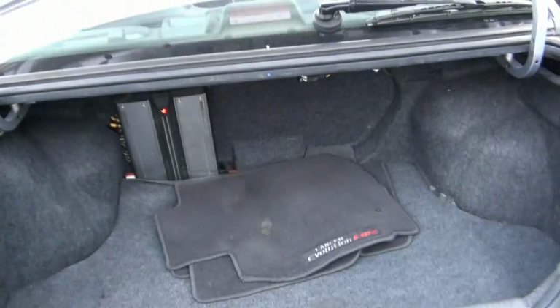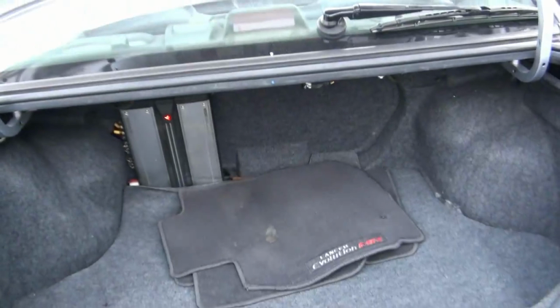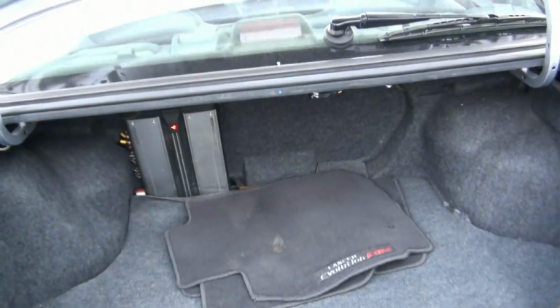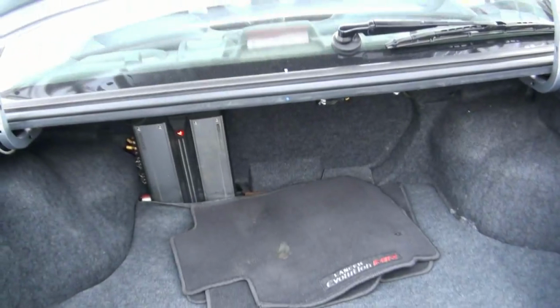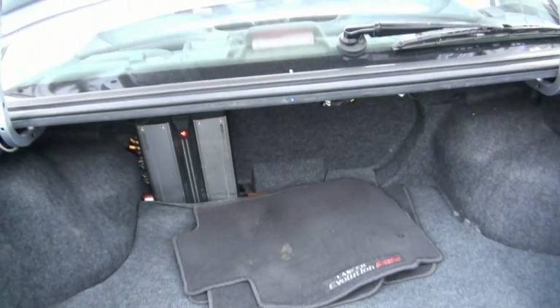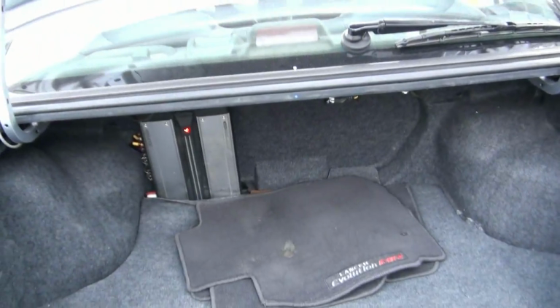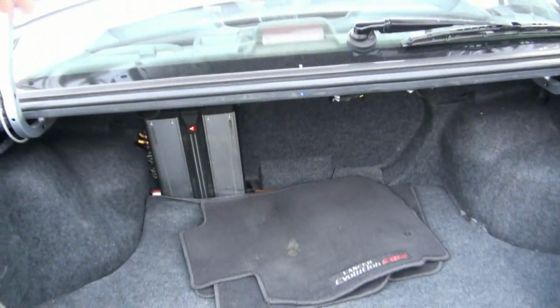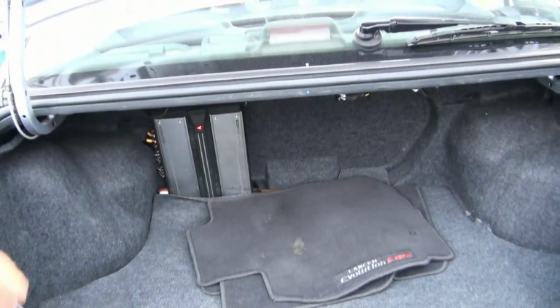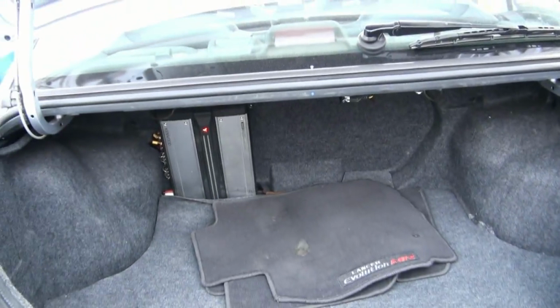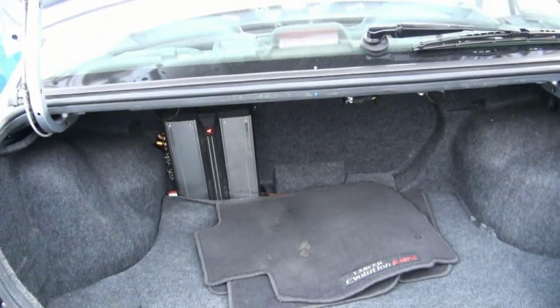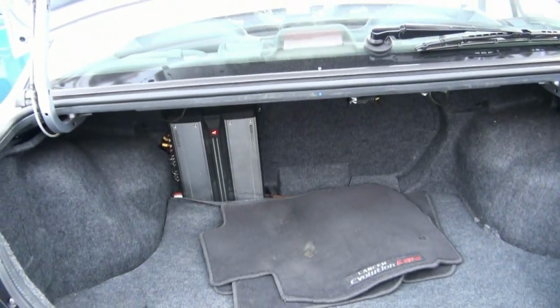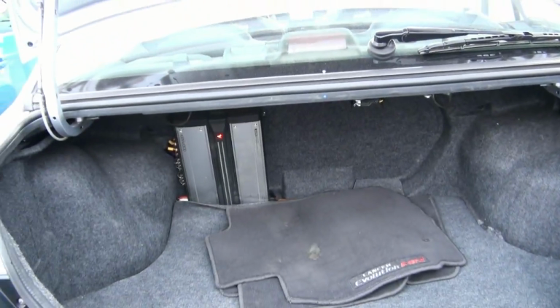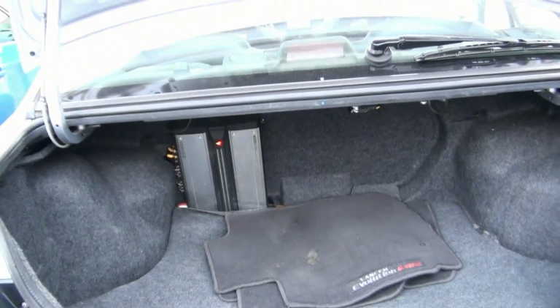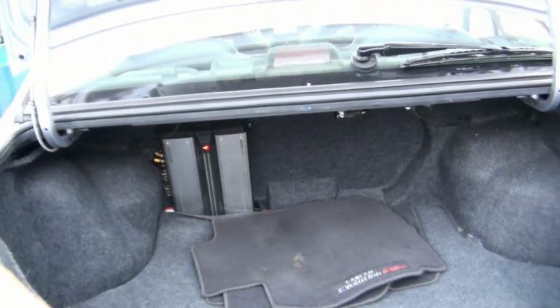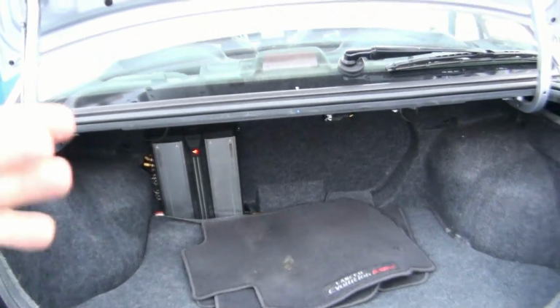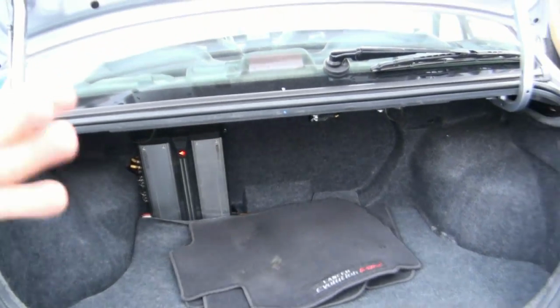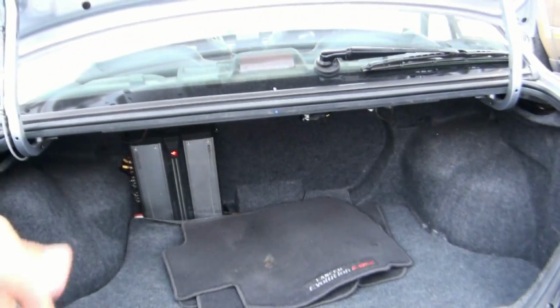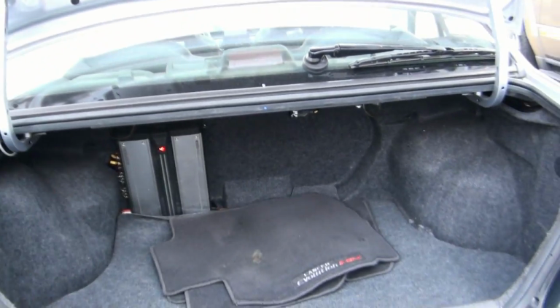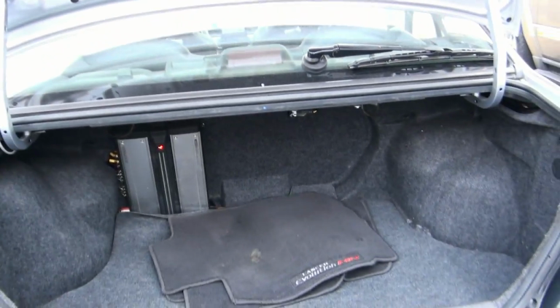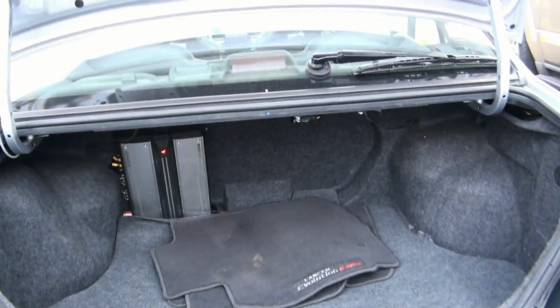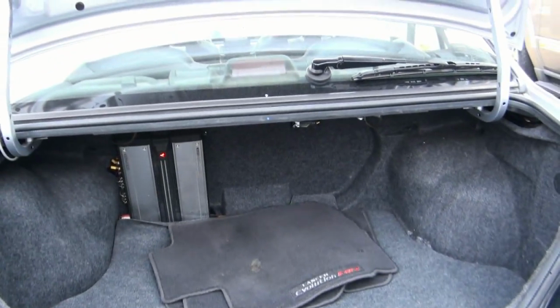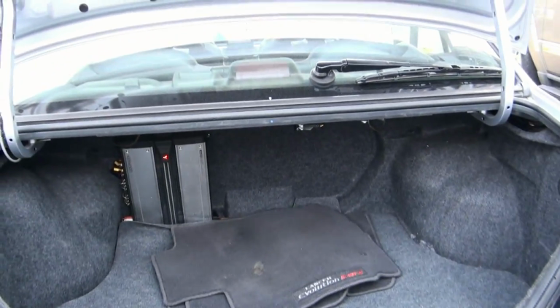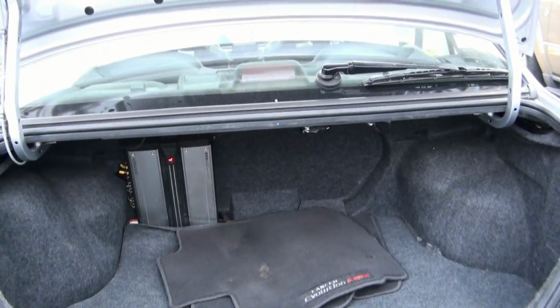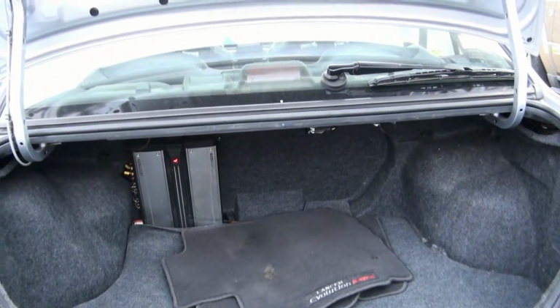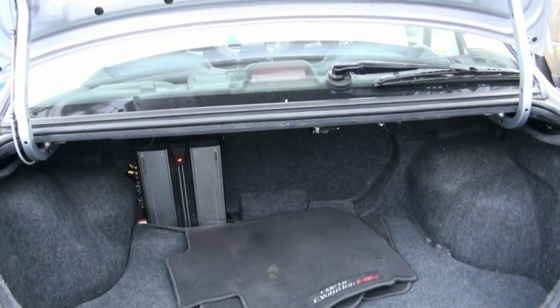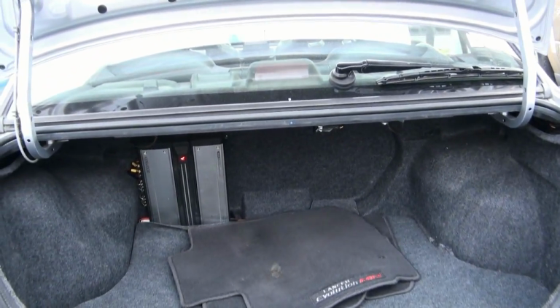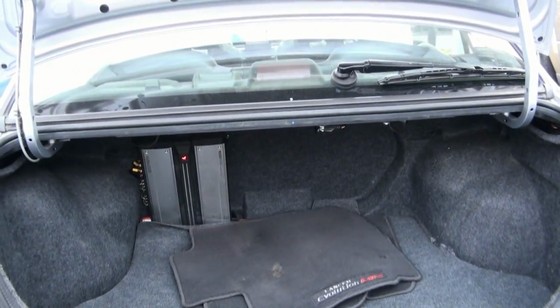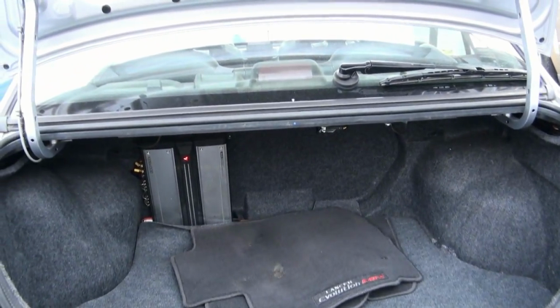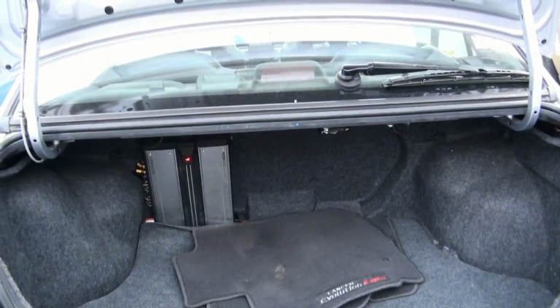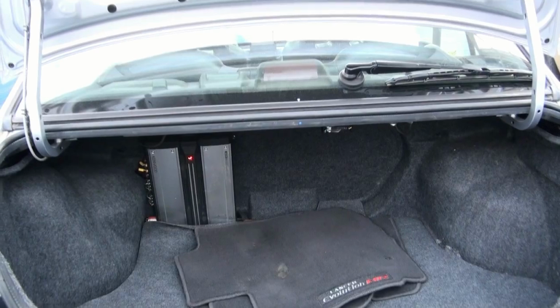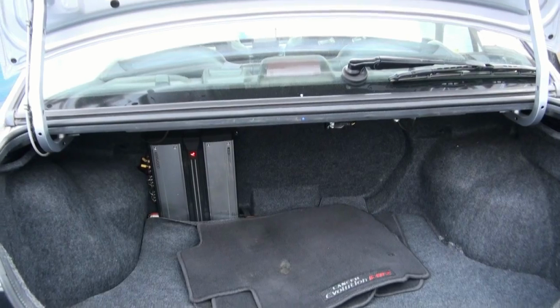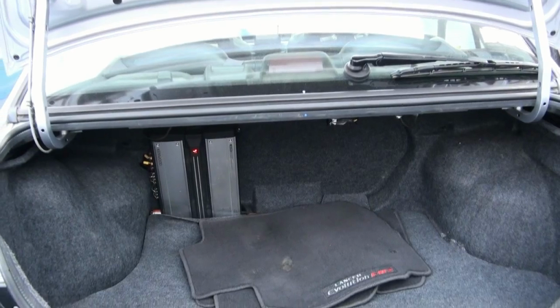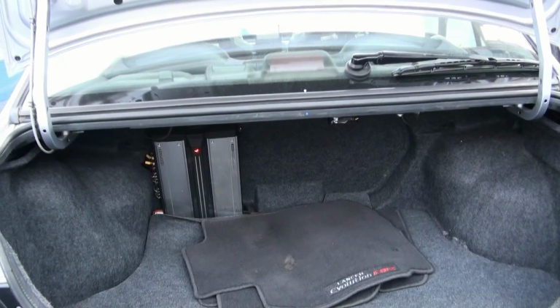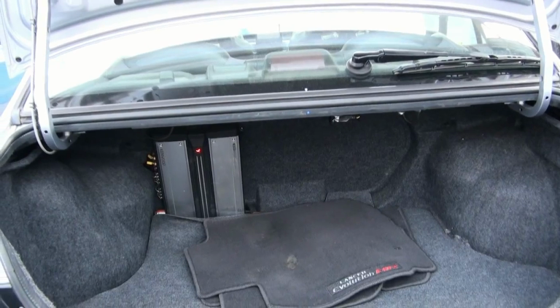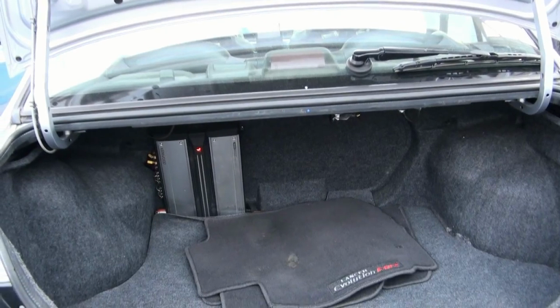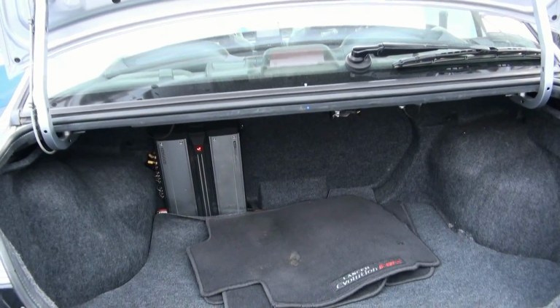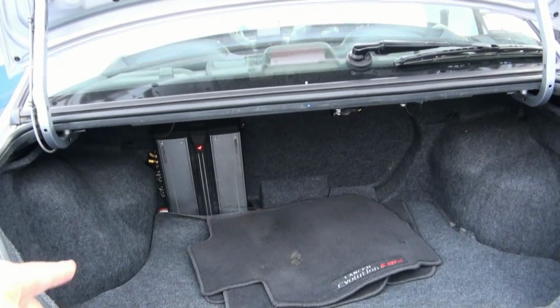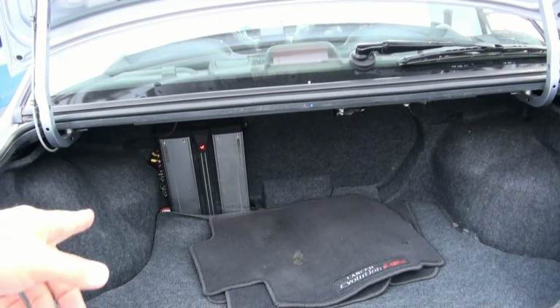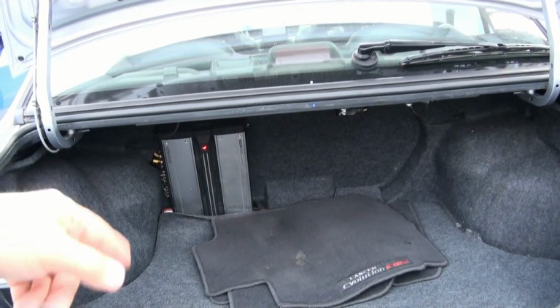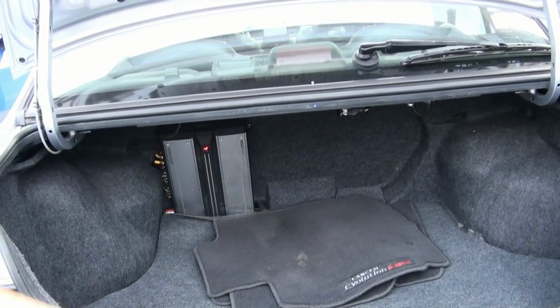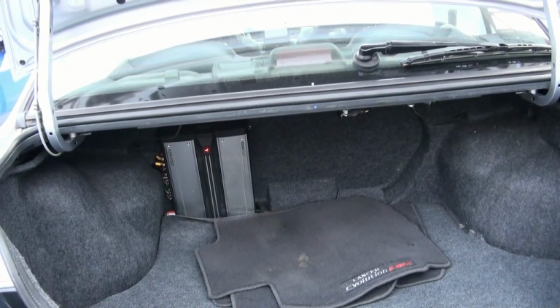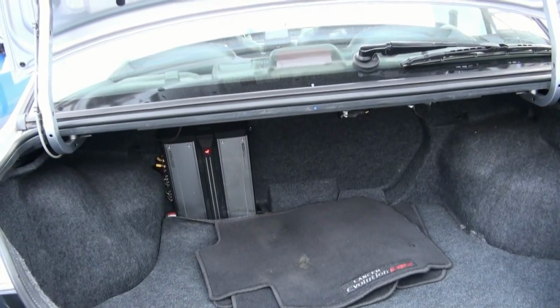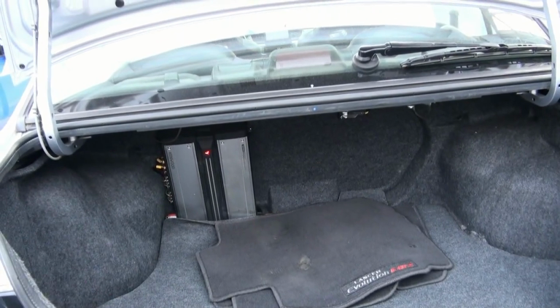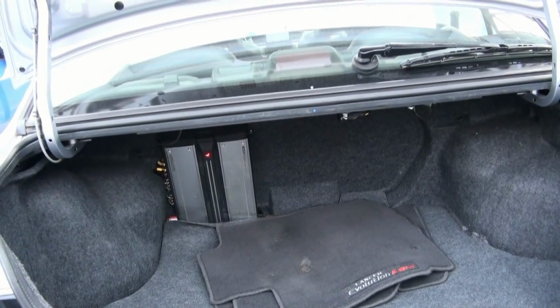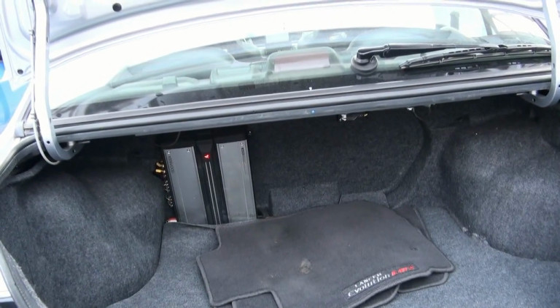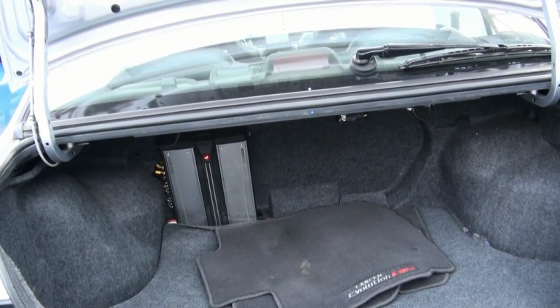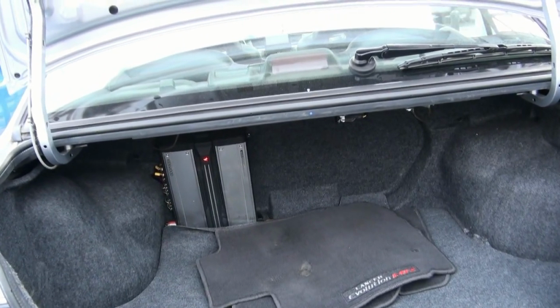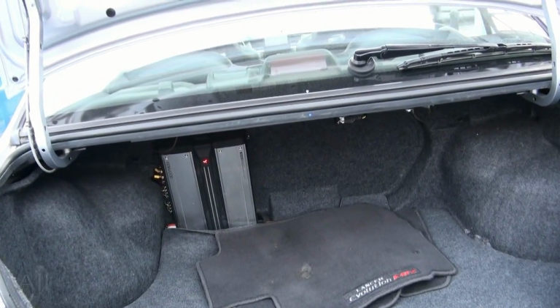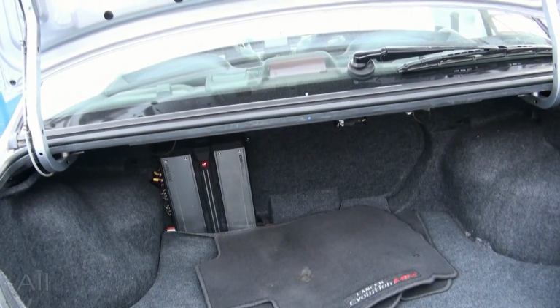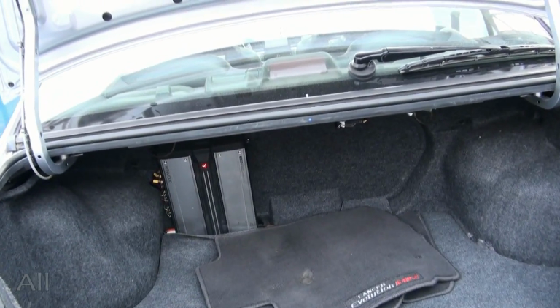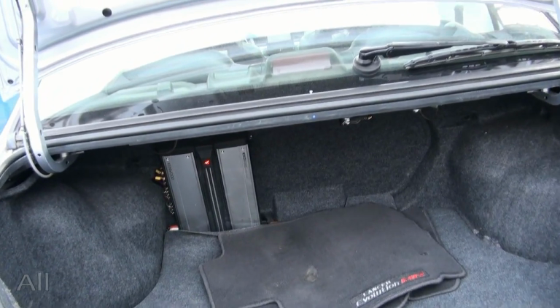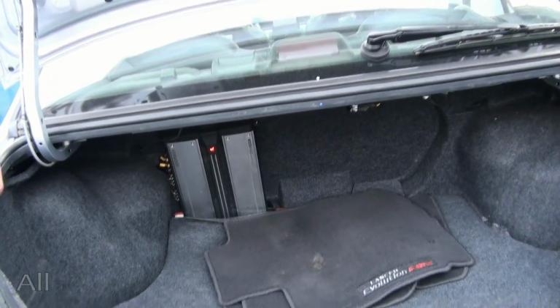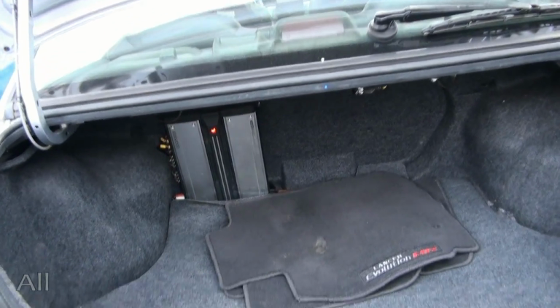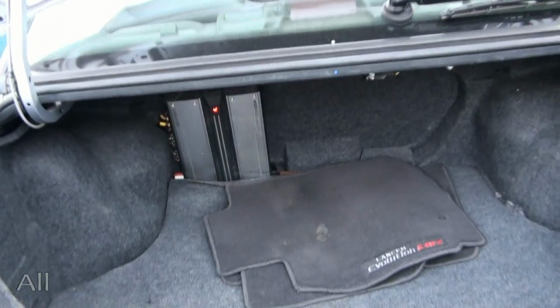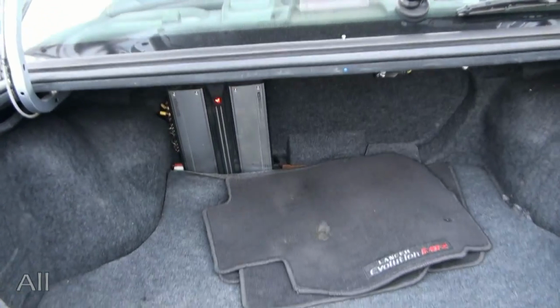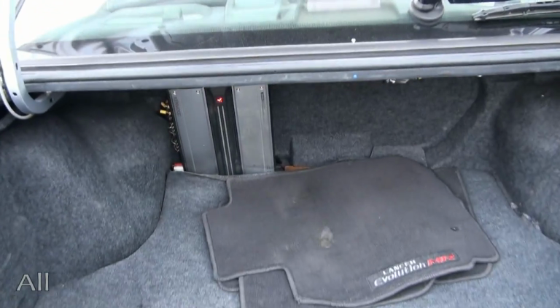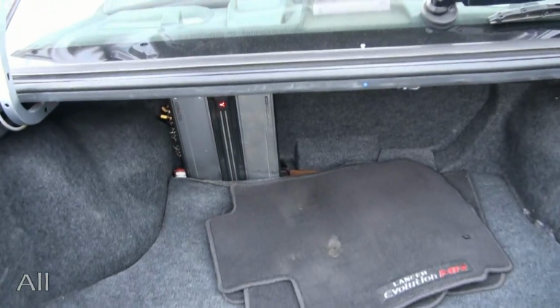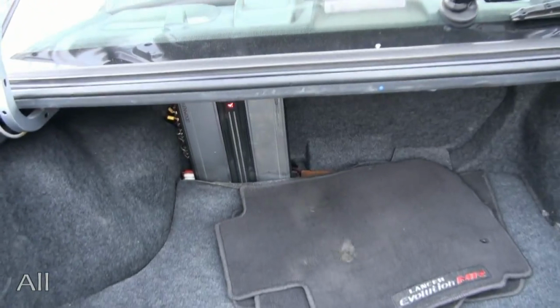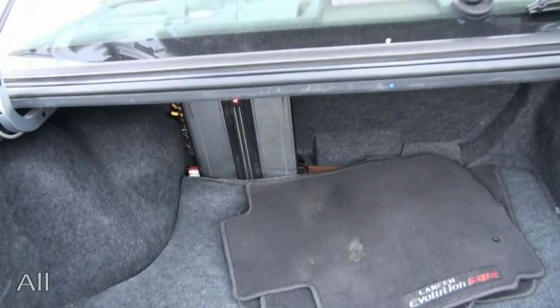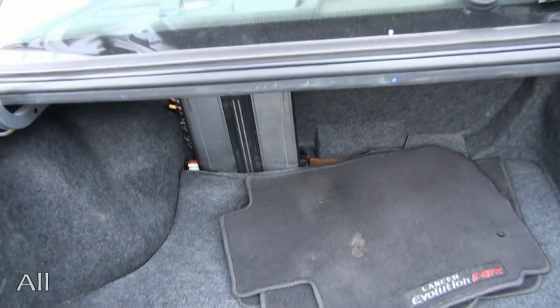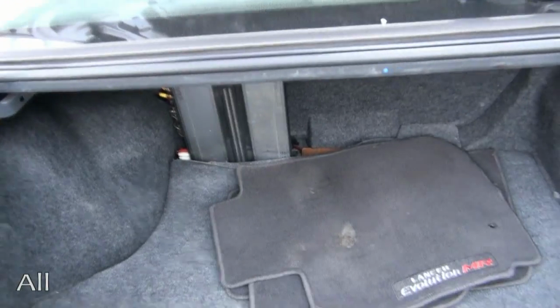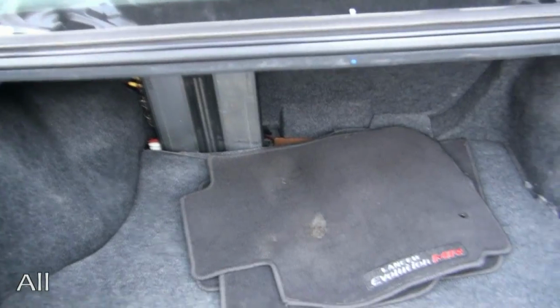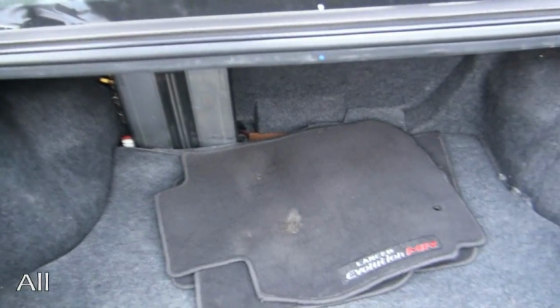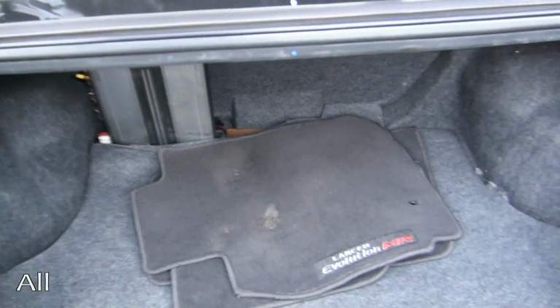If you're into this, there will be something that will definitely meet your needs. I see we have a Kenwood head unit and an amp in the rear.